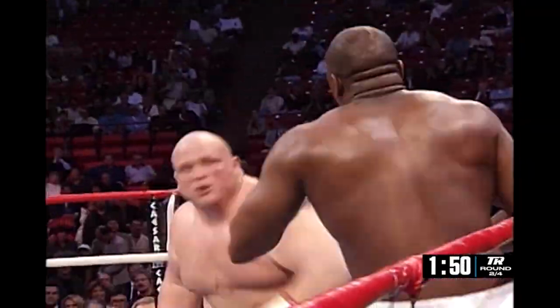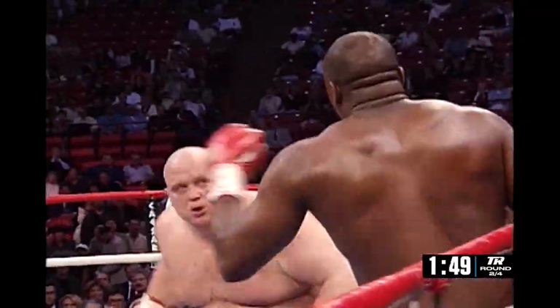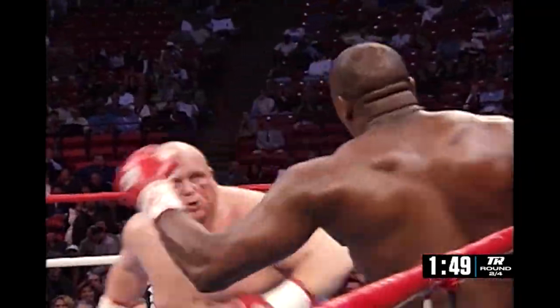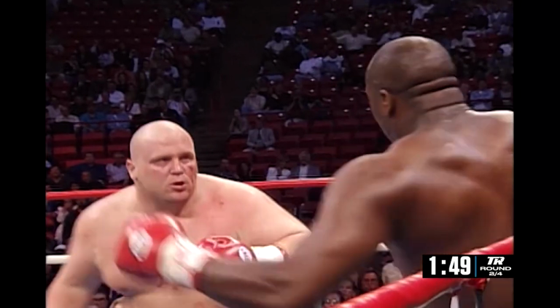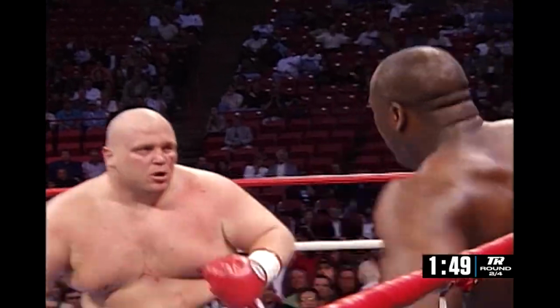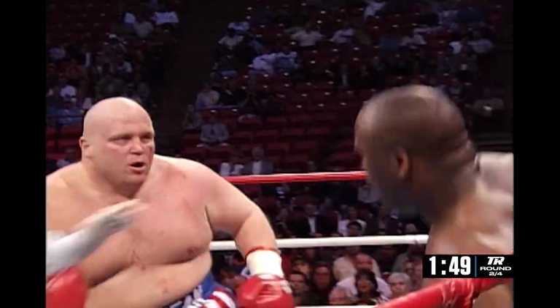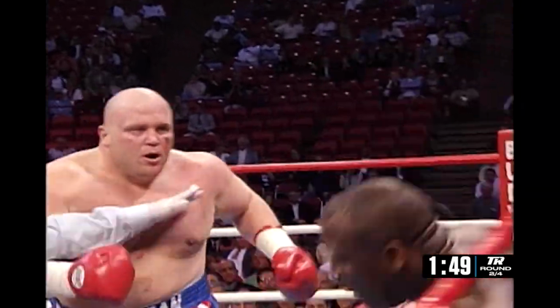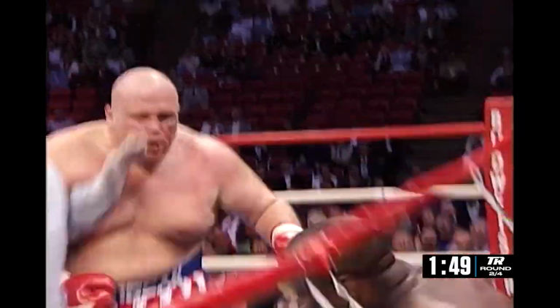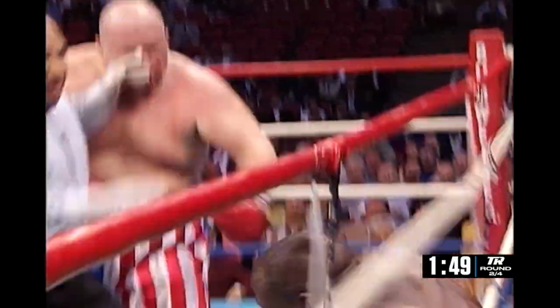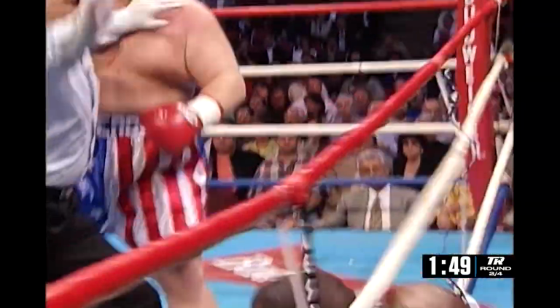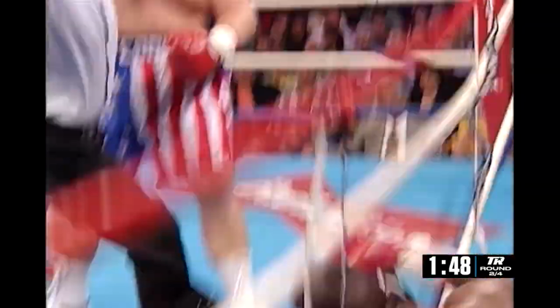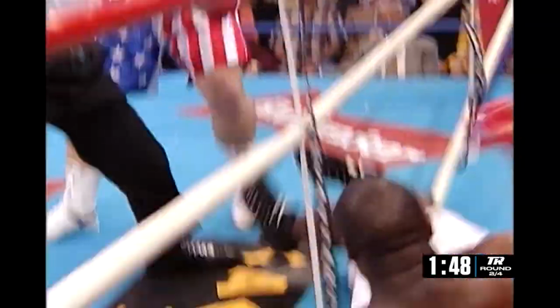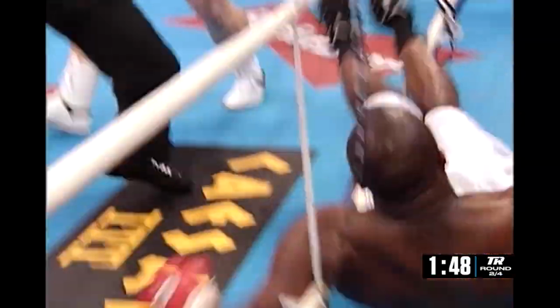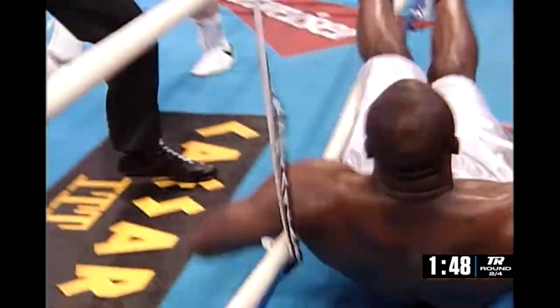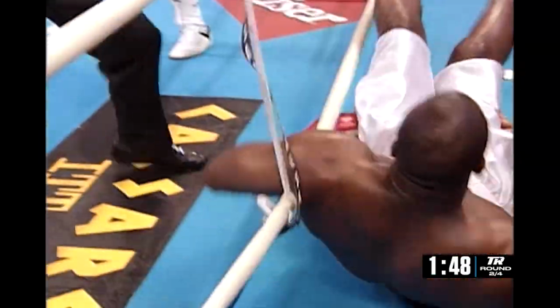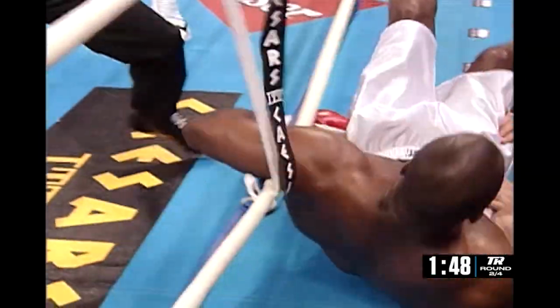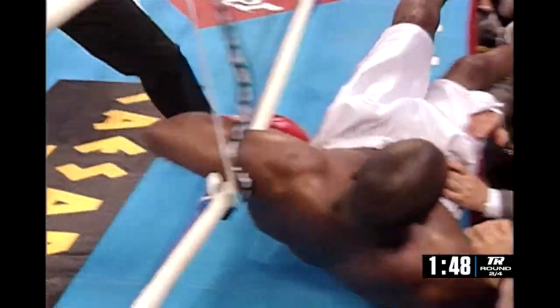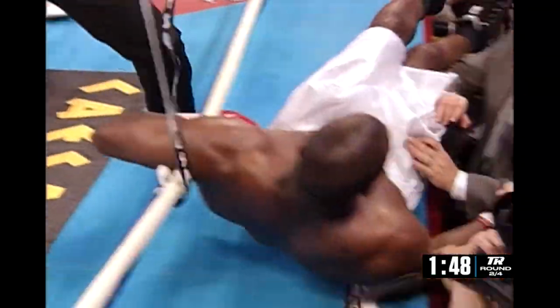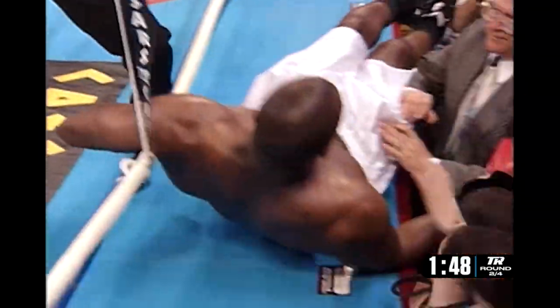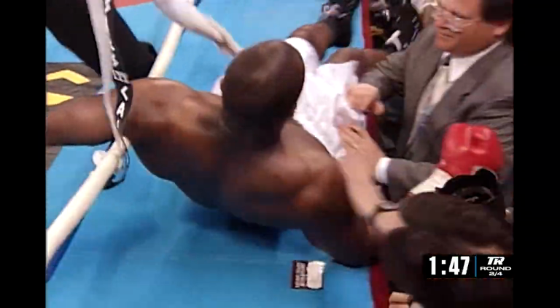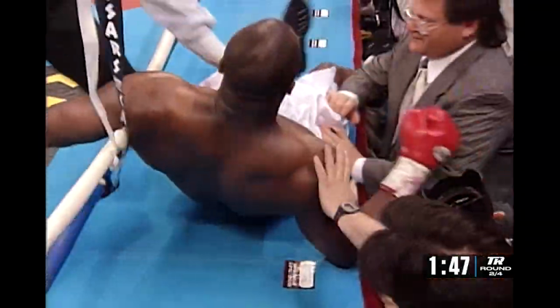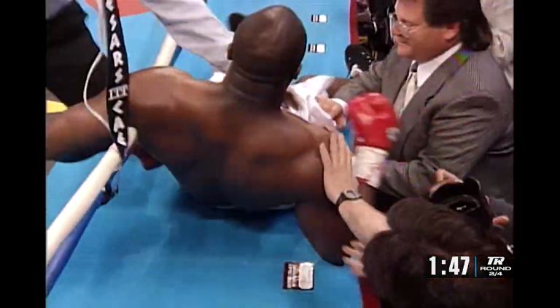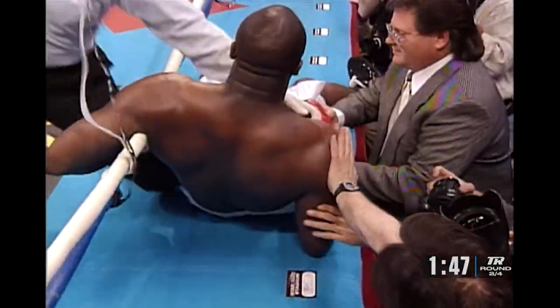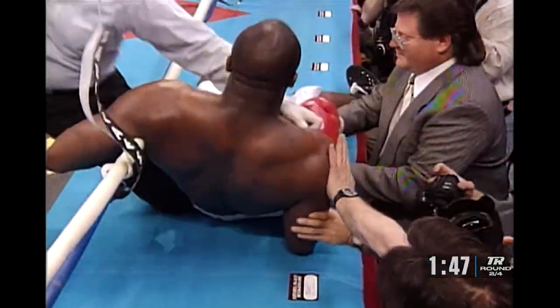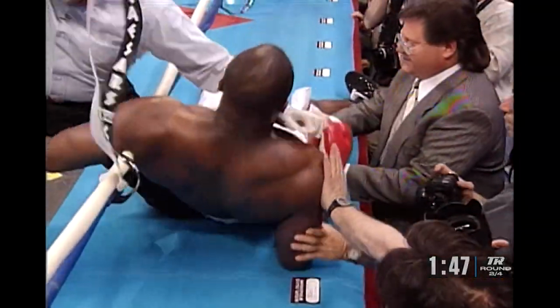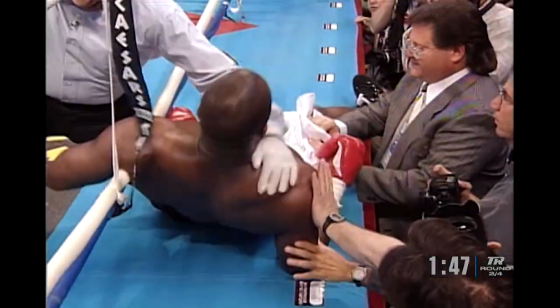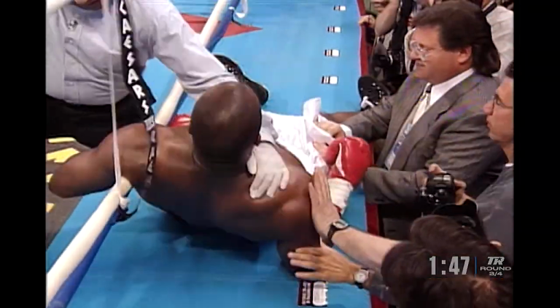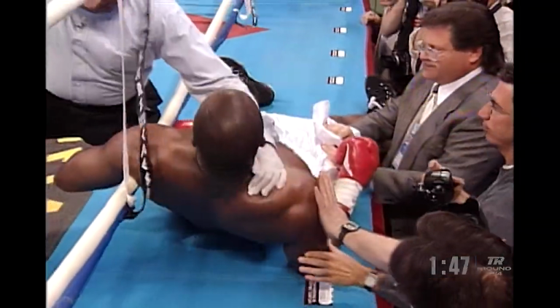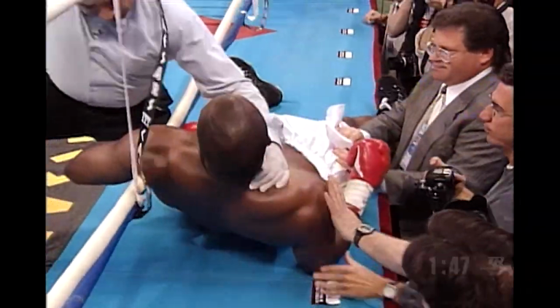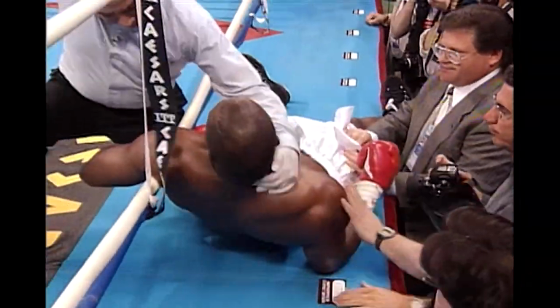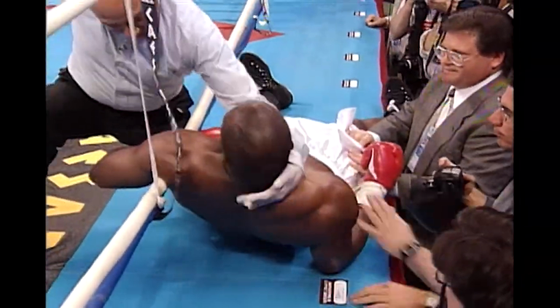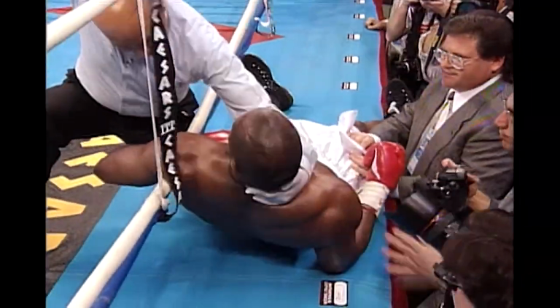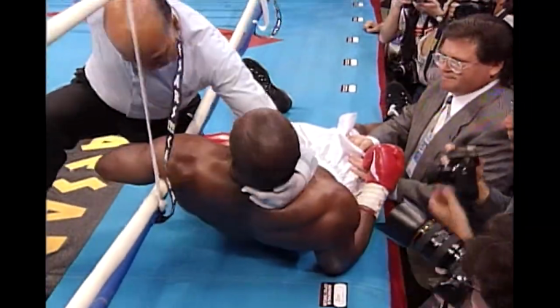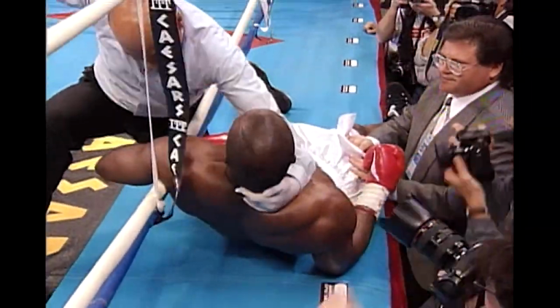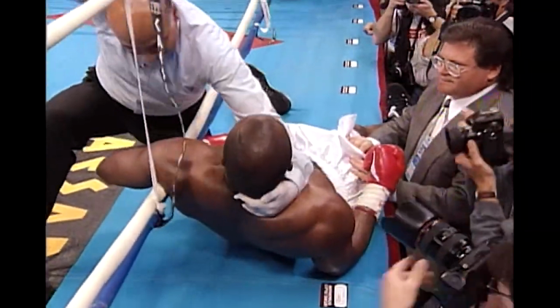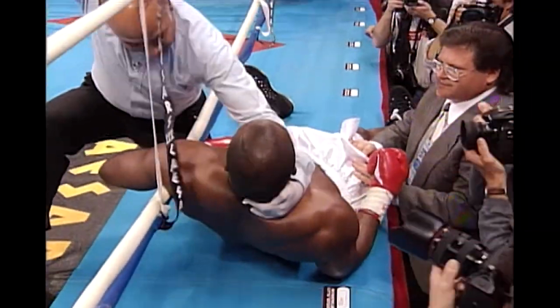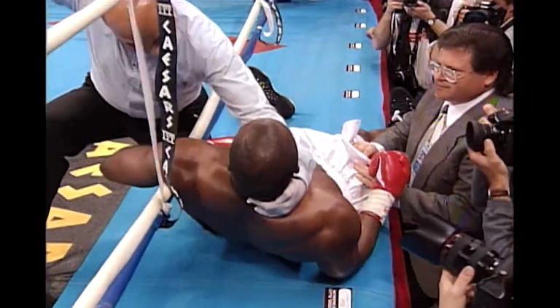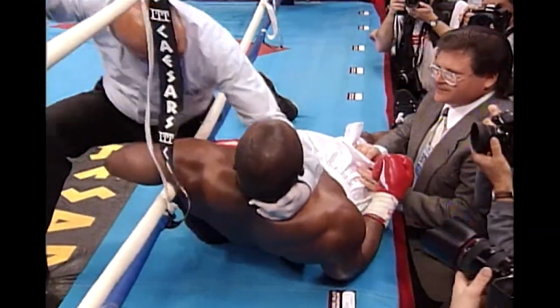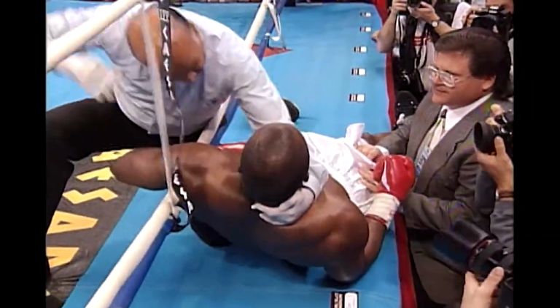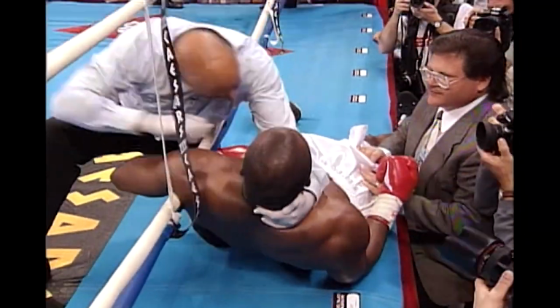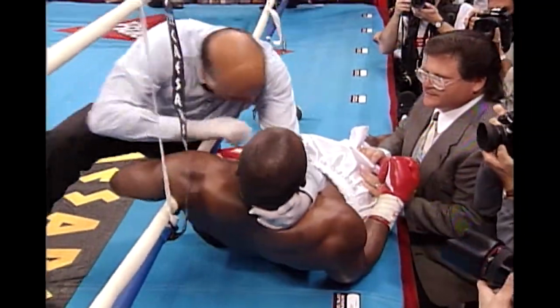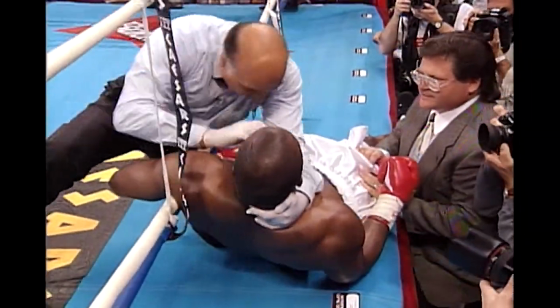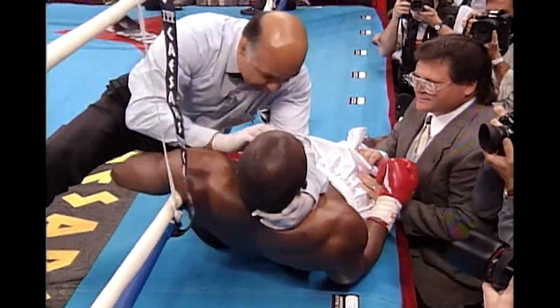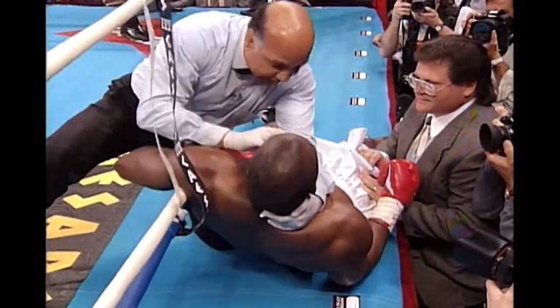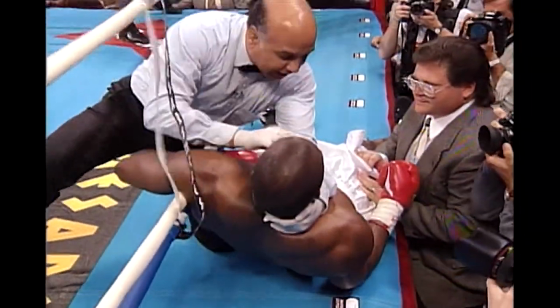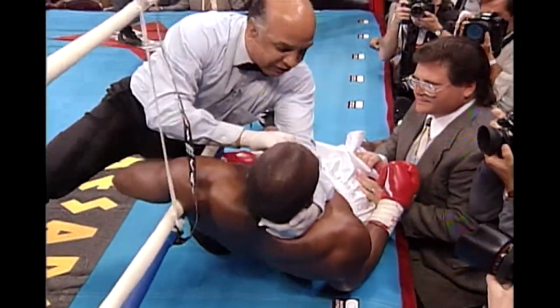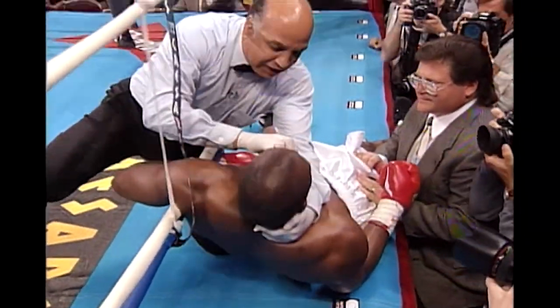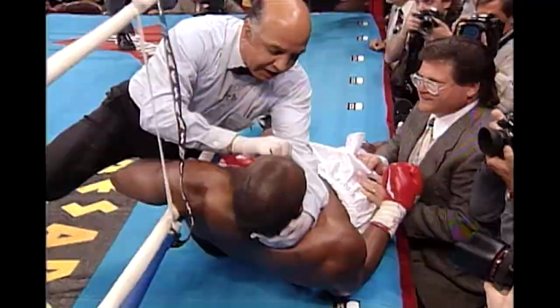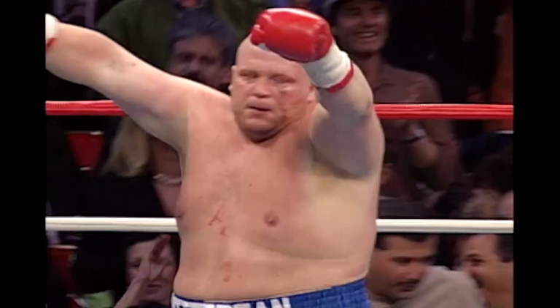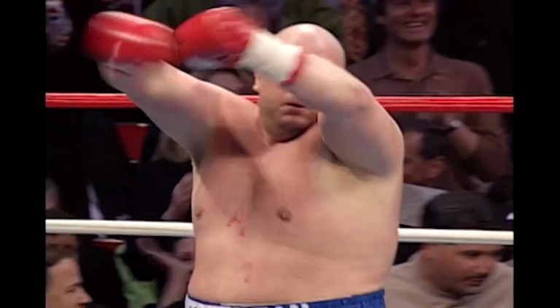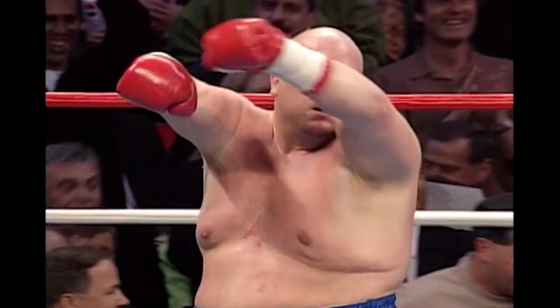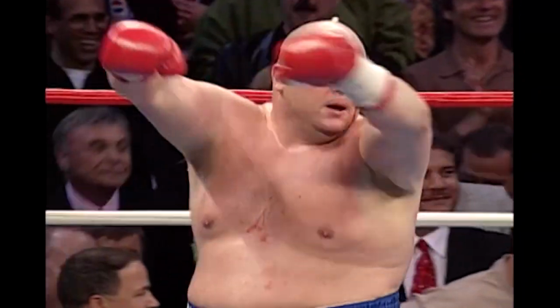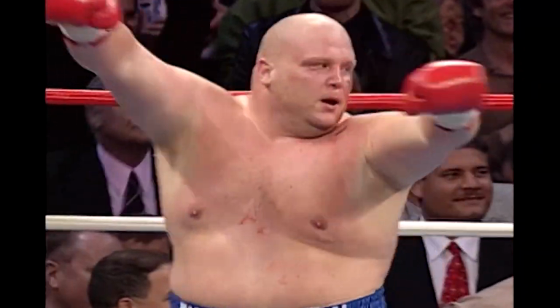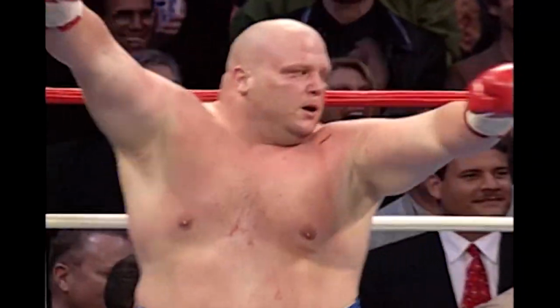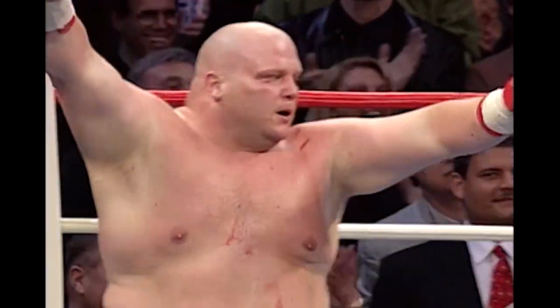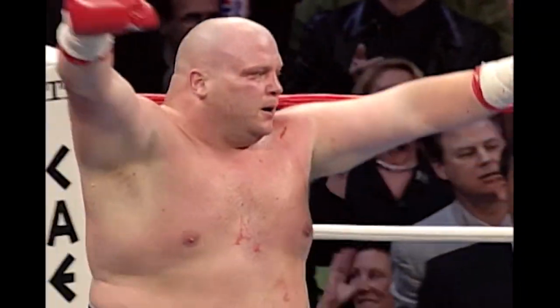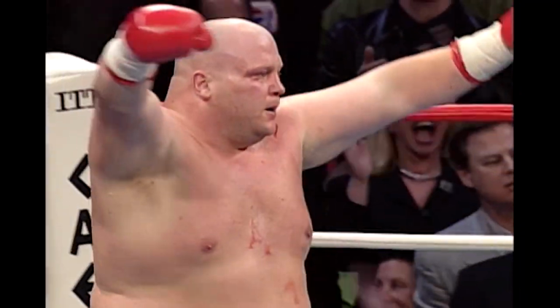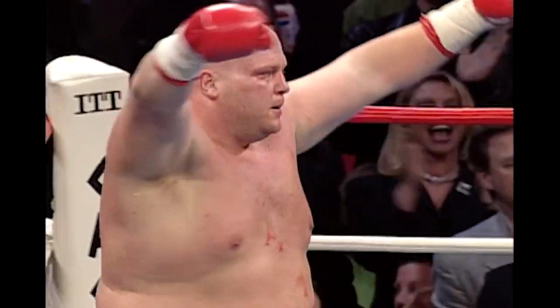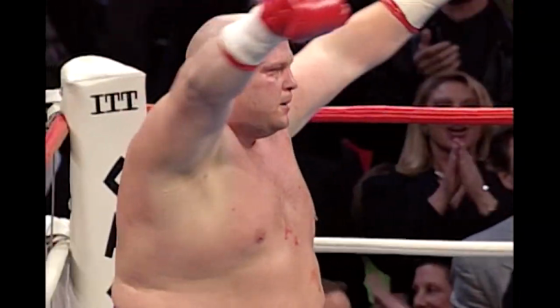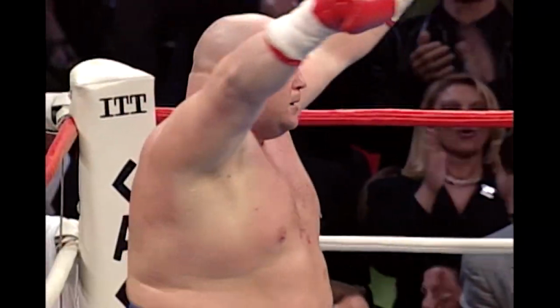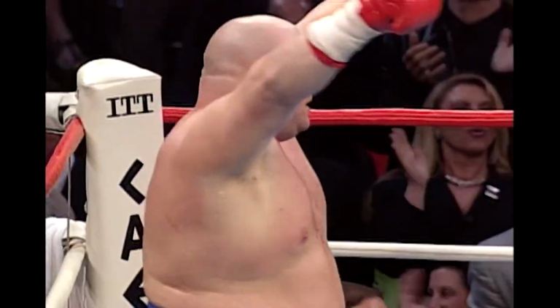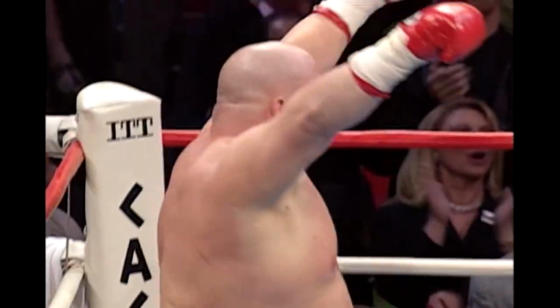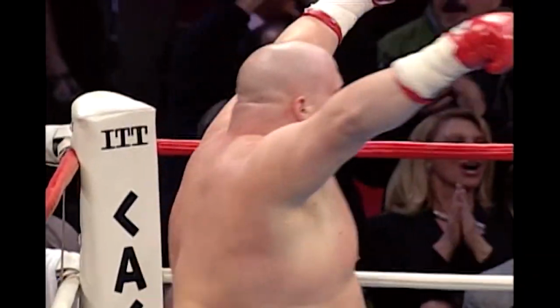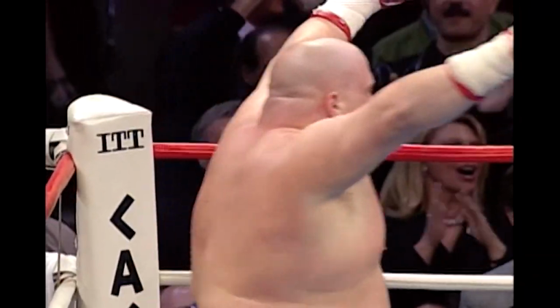Left-right combination, White is down and out of the ring, fight is over, and another cut developed on the face of Butterbean.